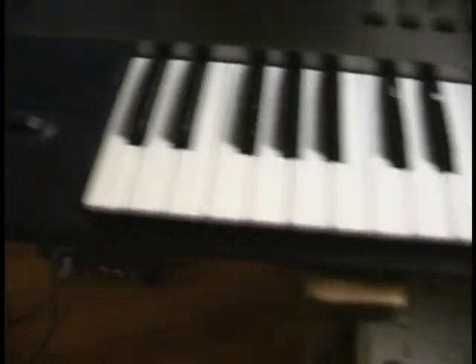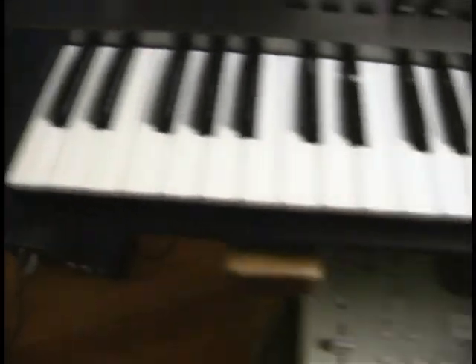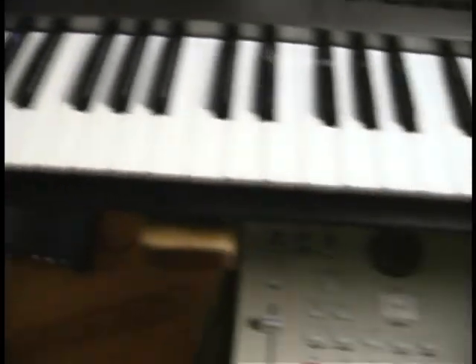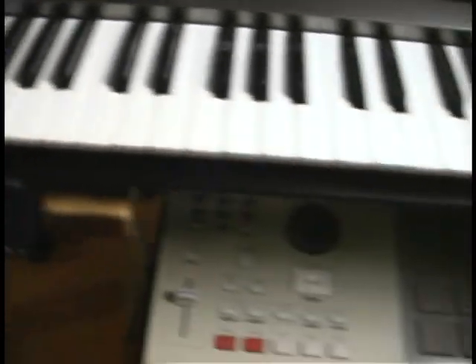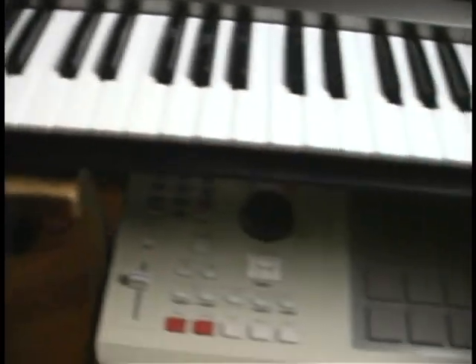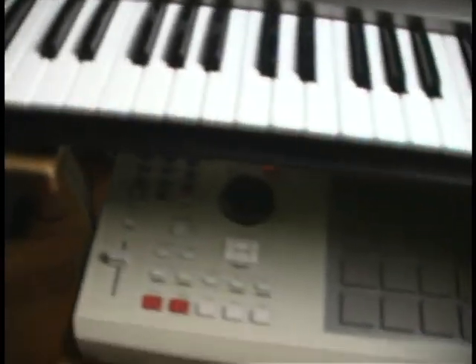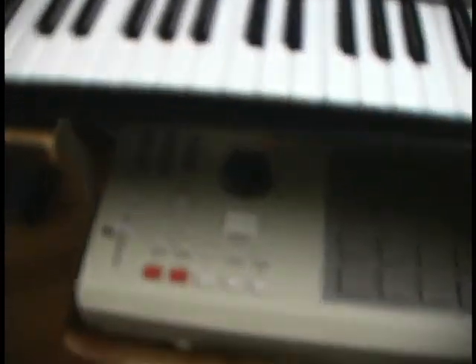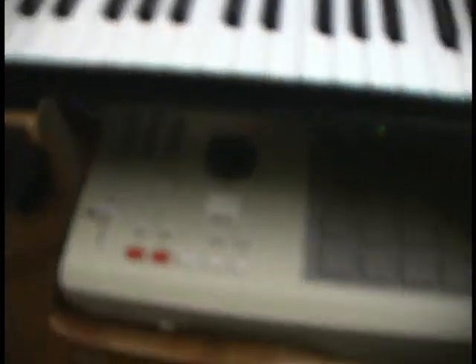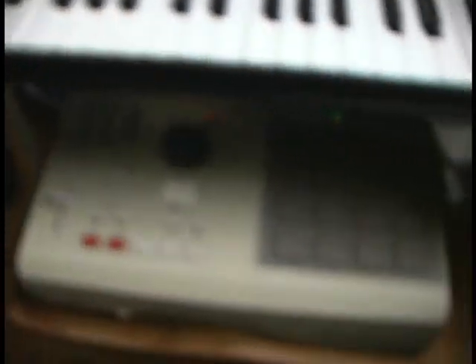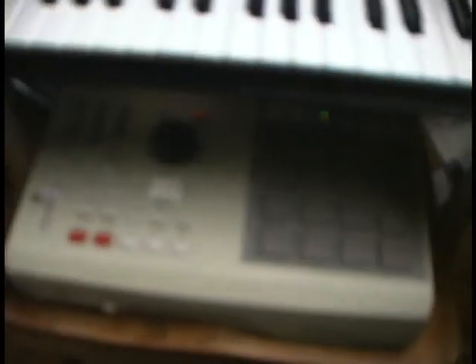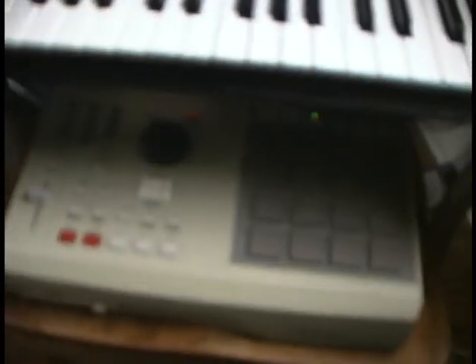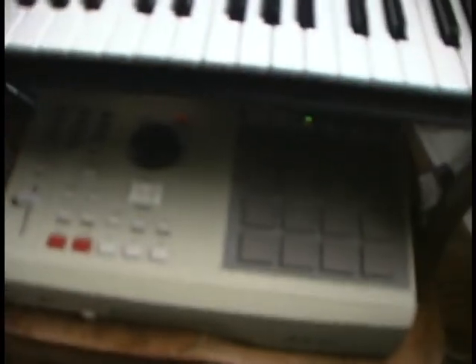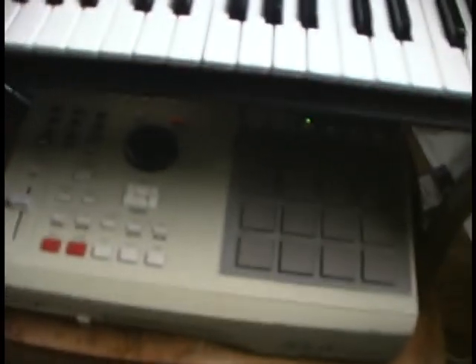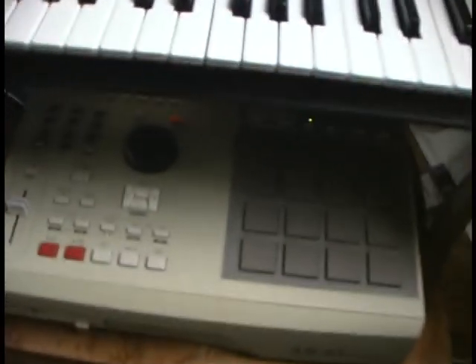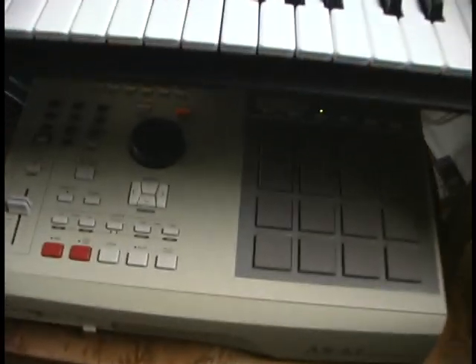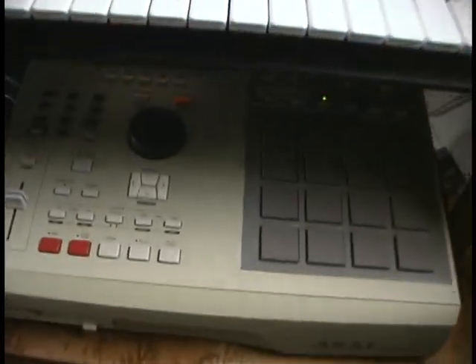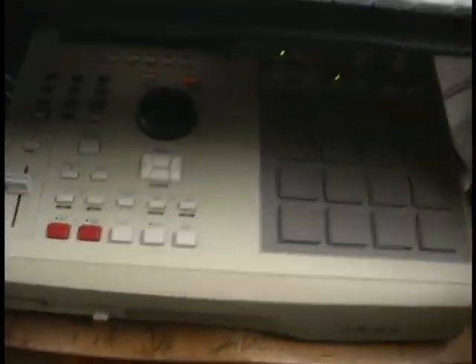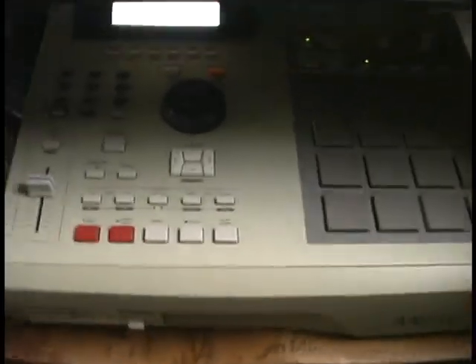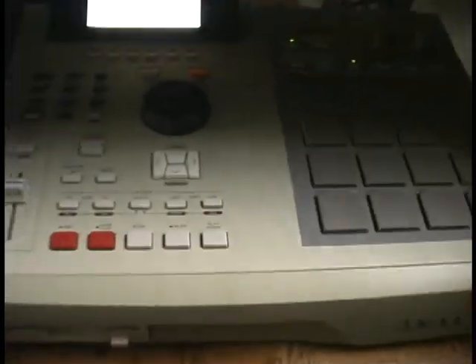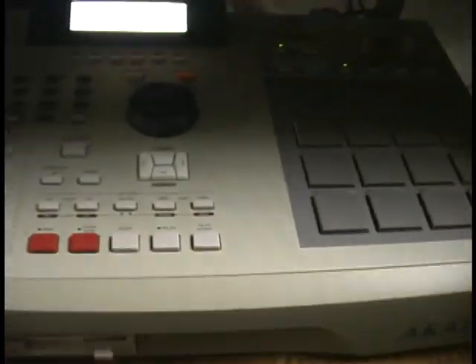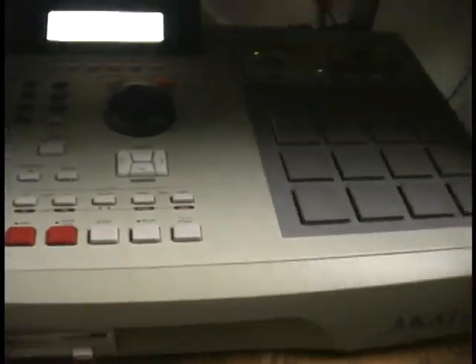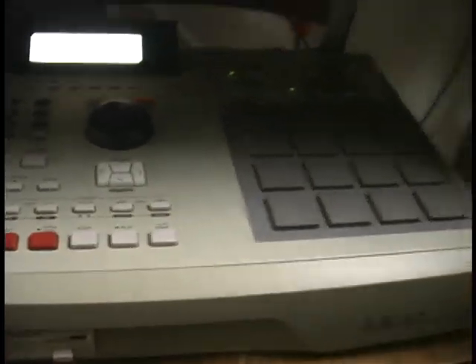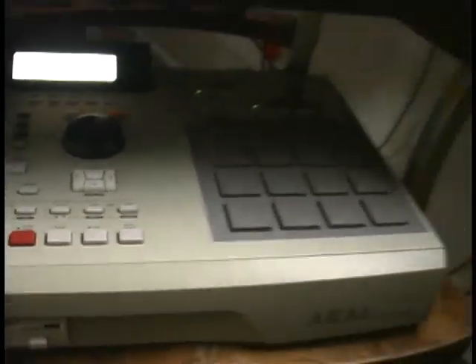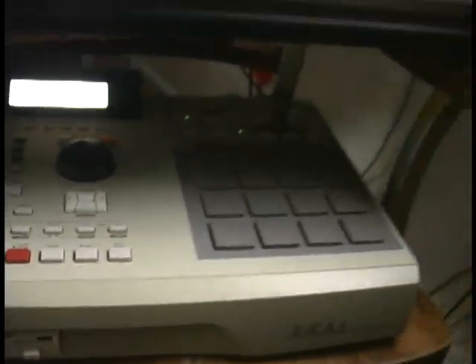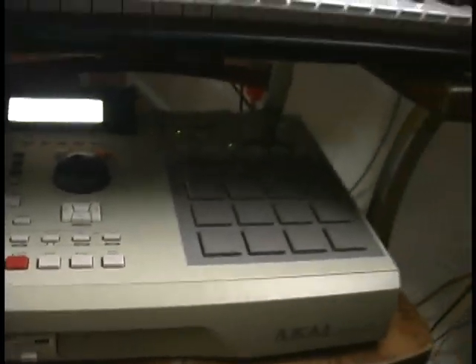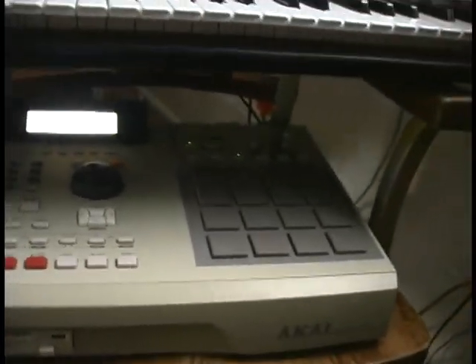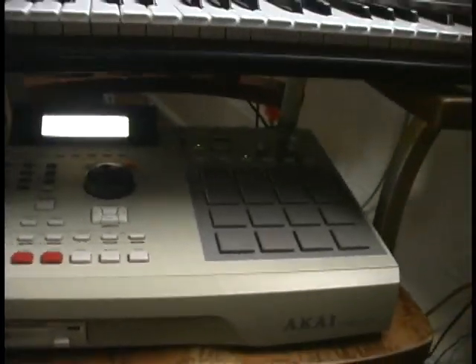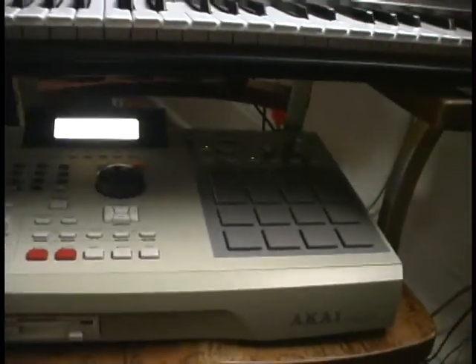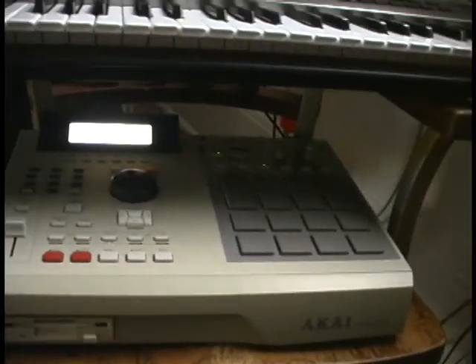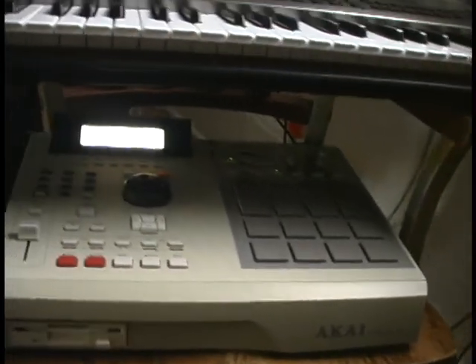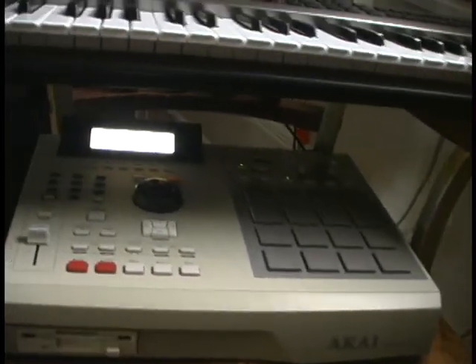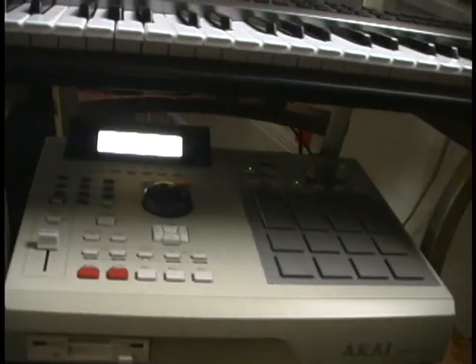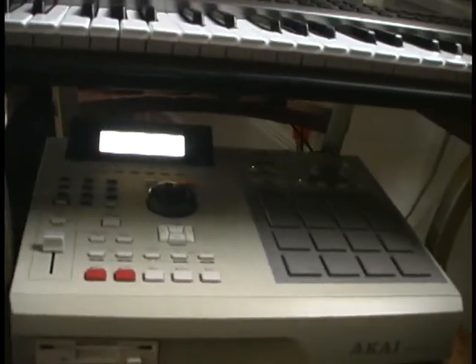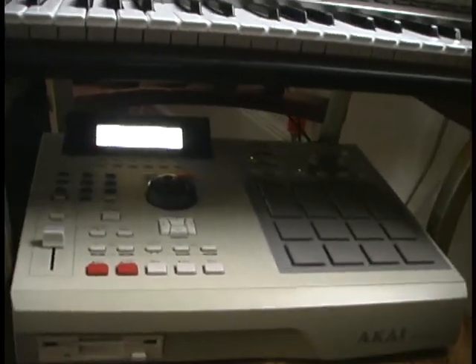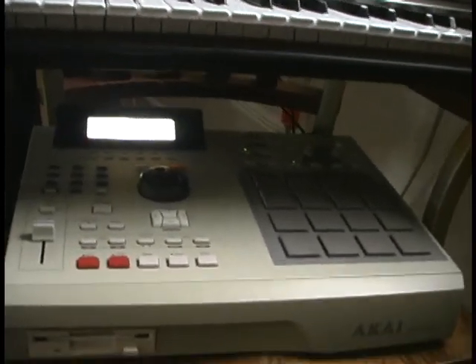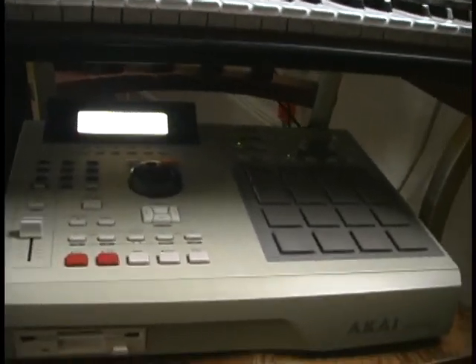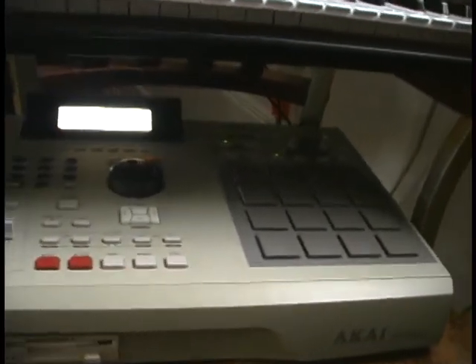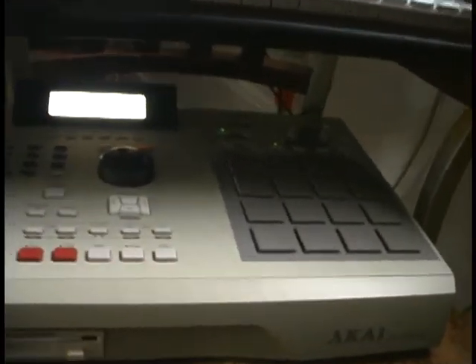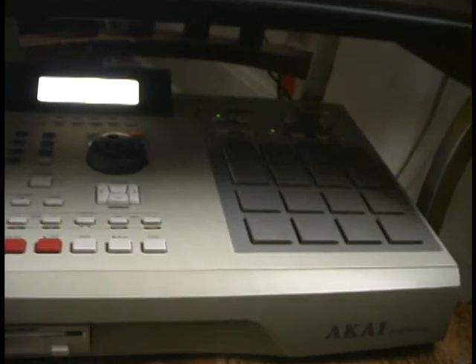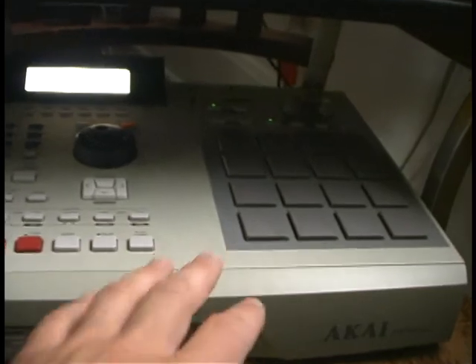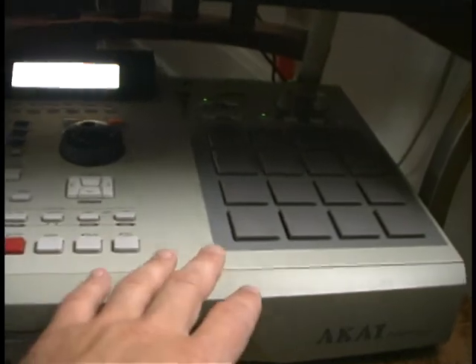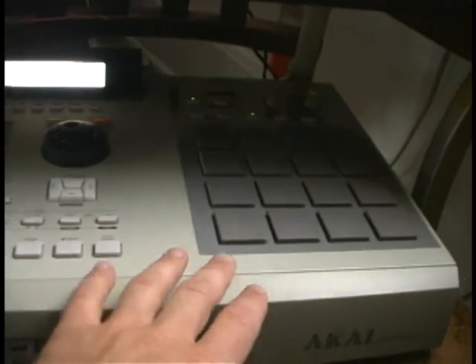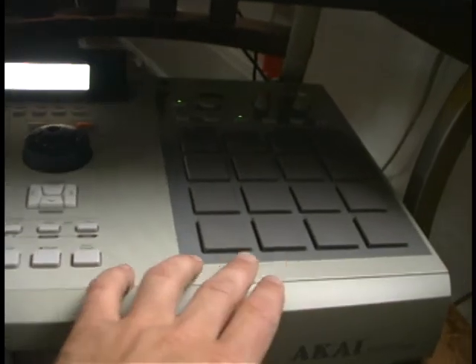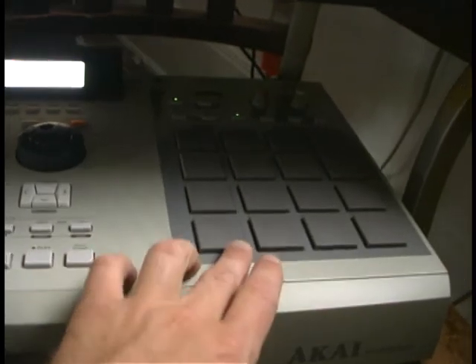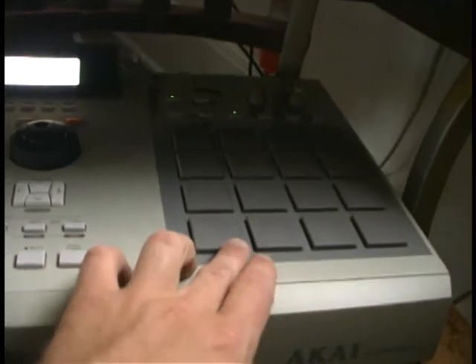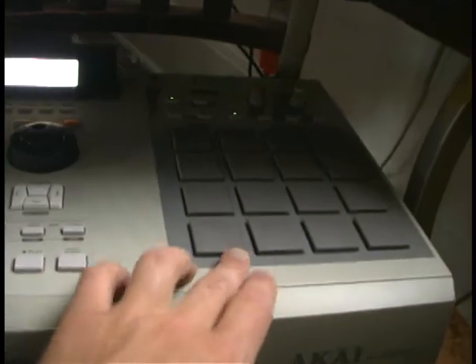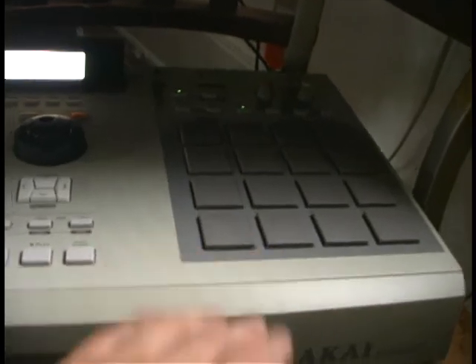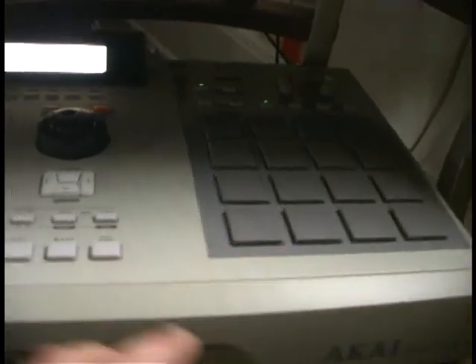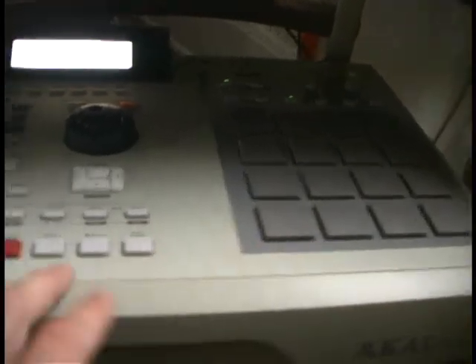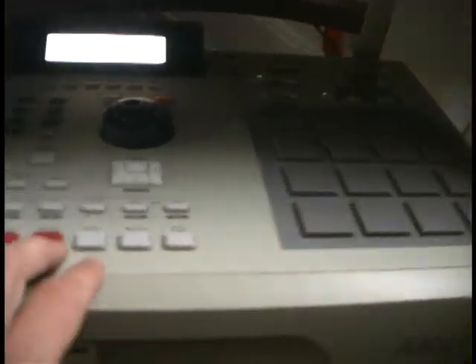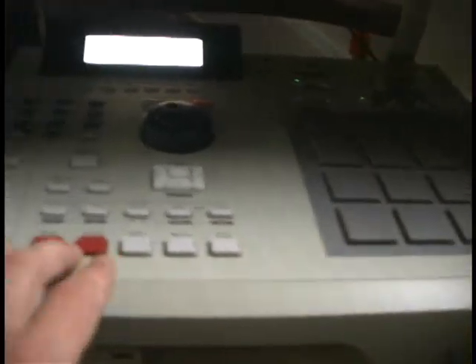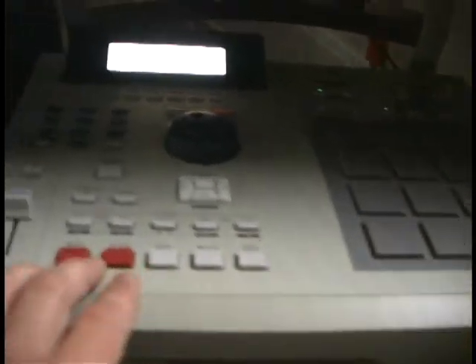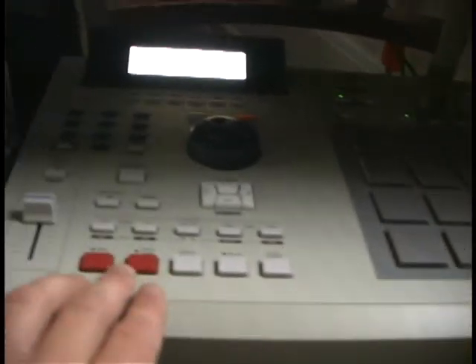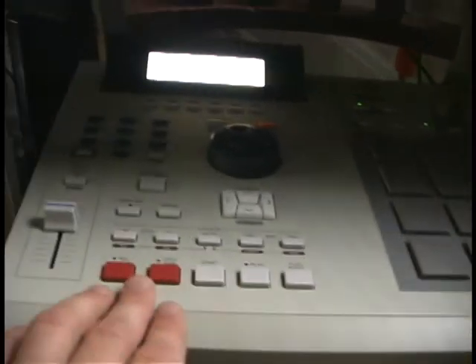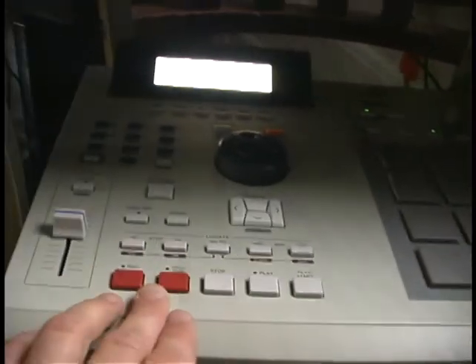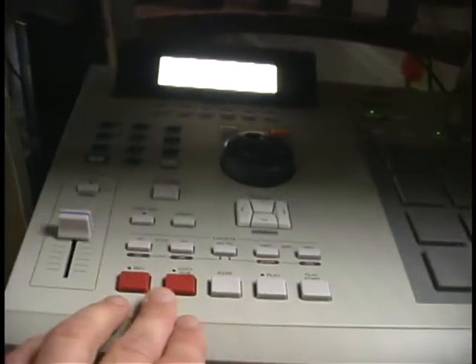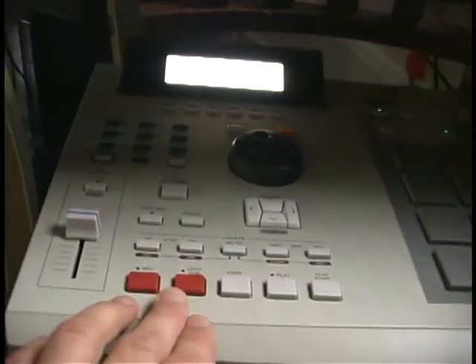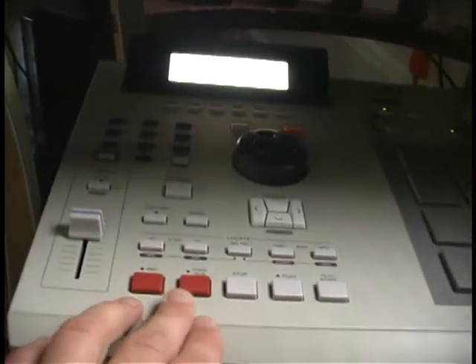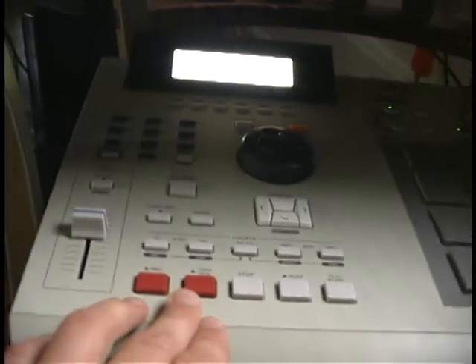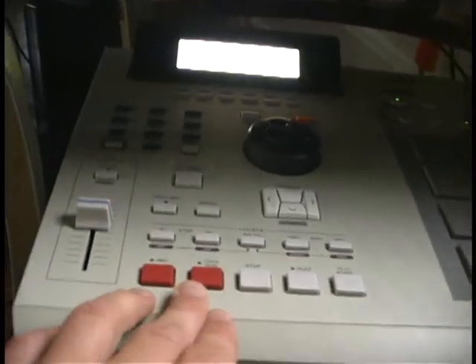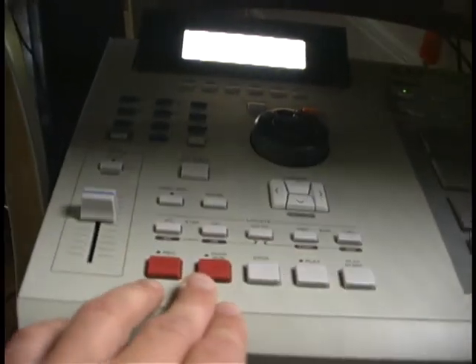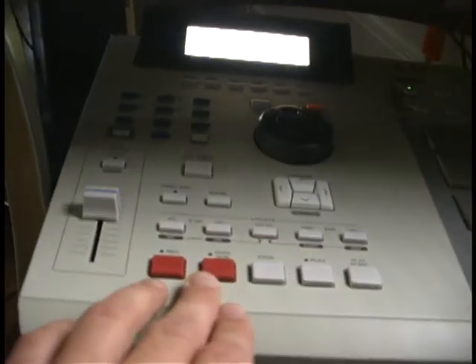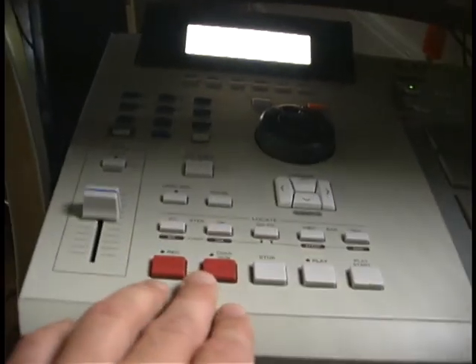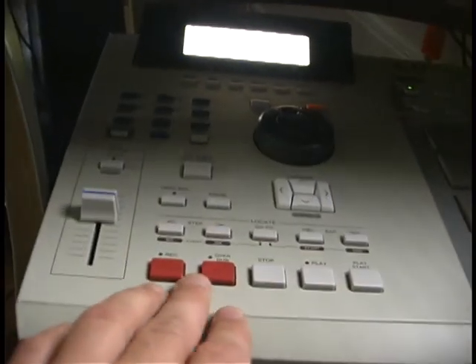Okay. I'm going to show you how I make a beat. I sampled all these different sounds onto these pads, and now we're going to start recording.